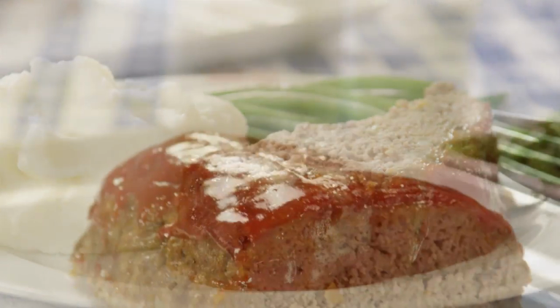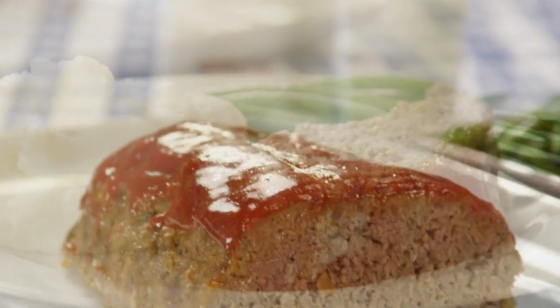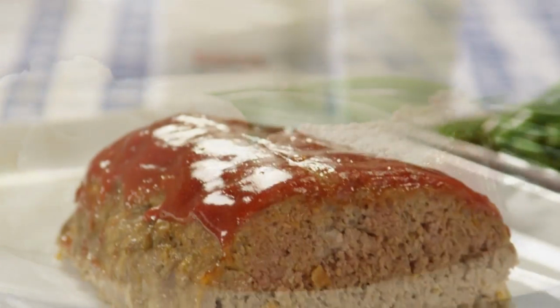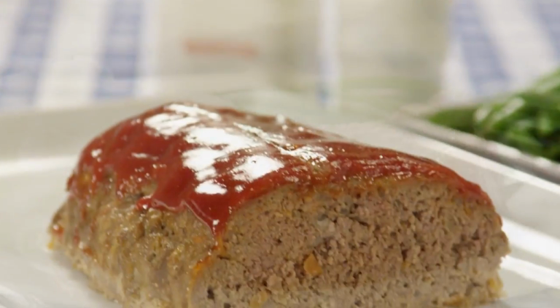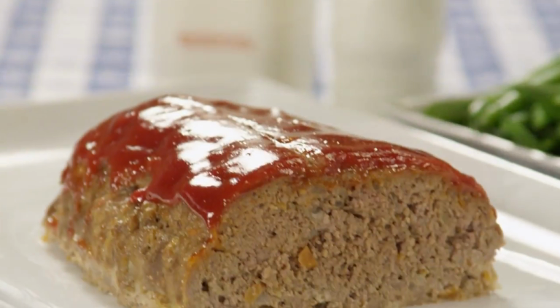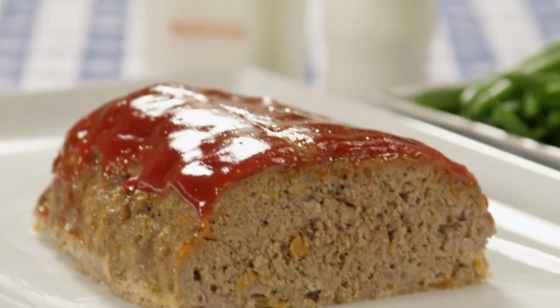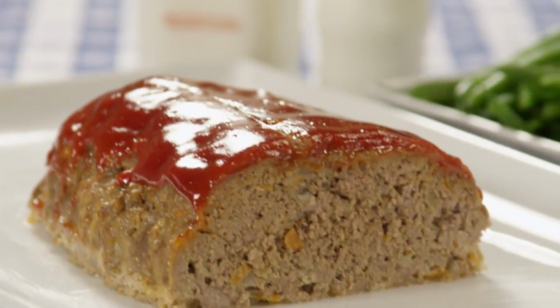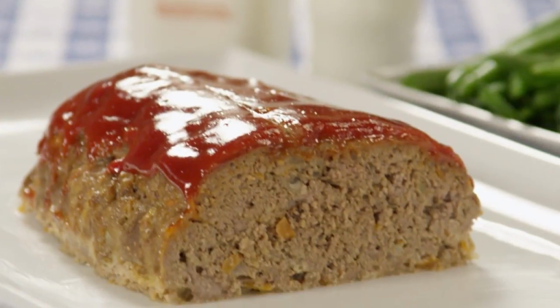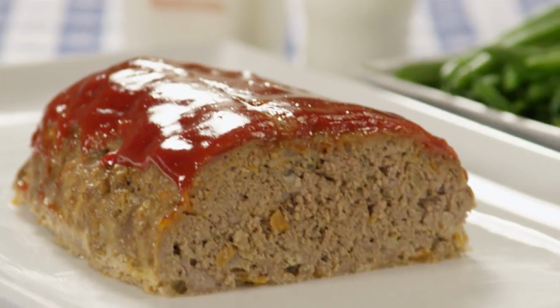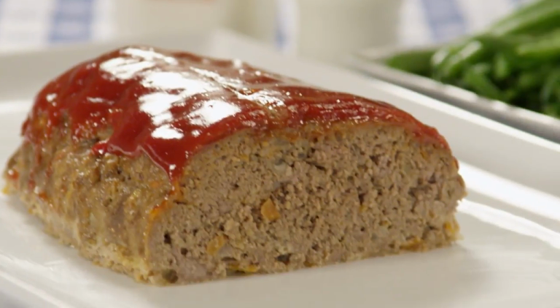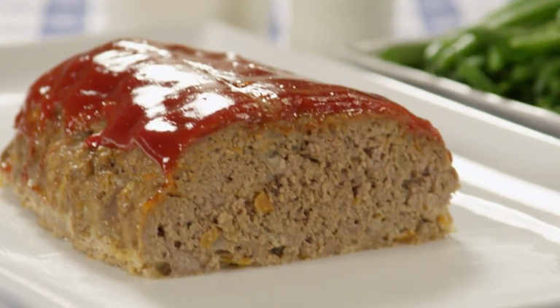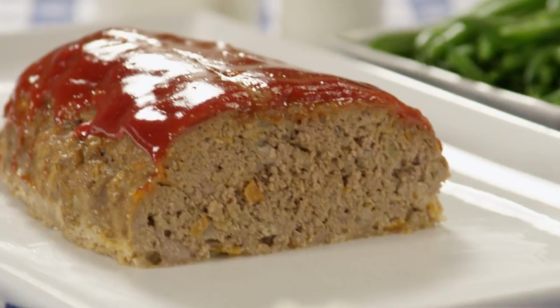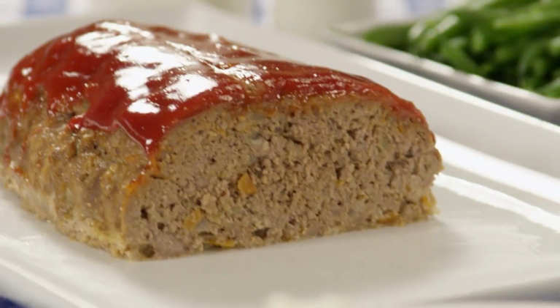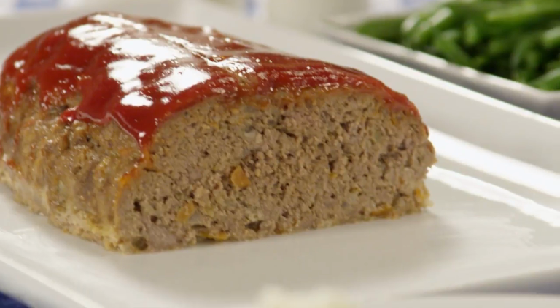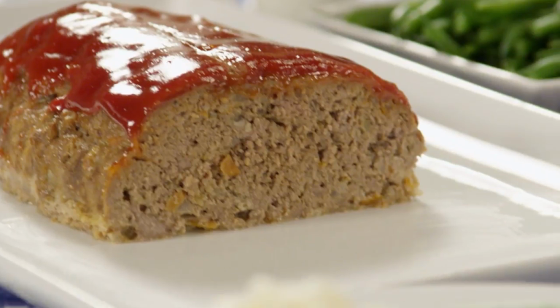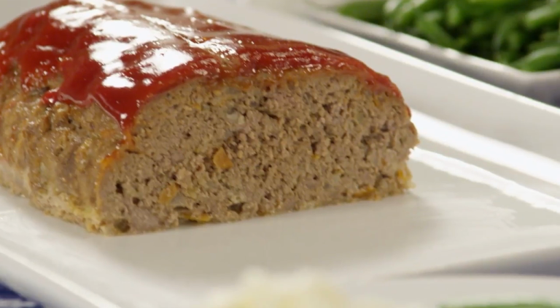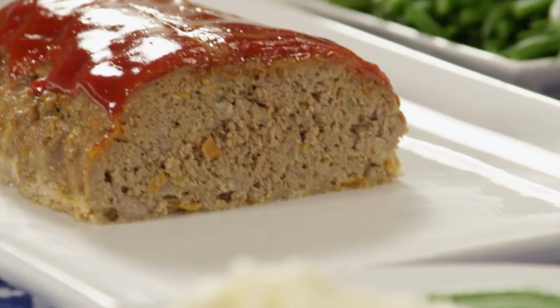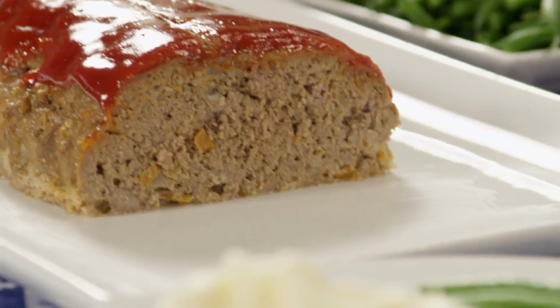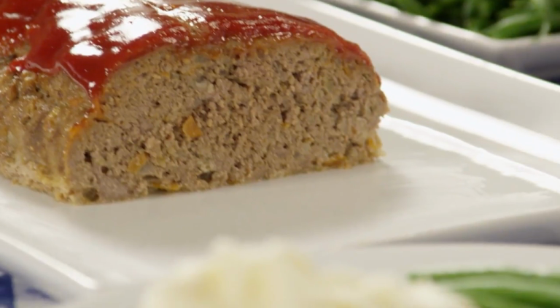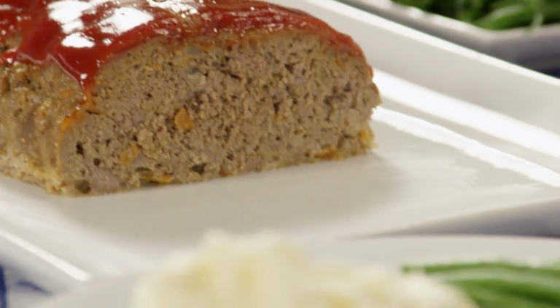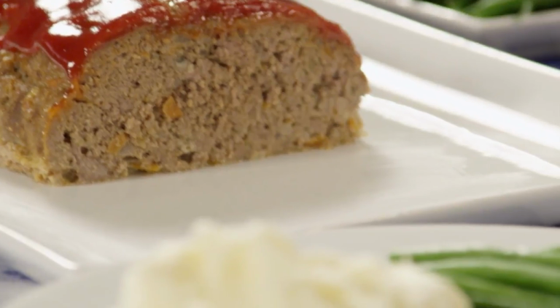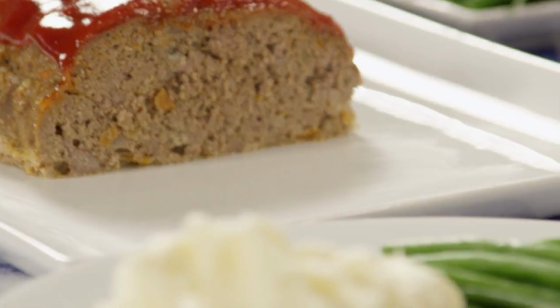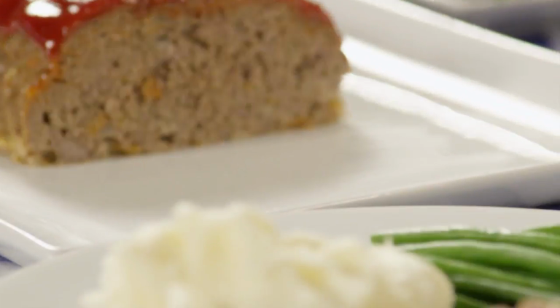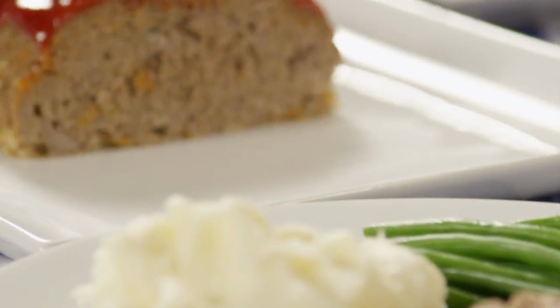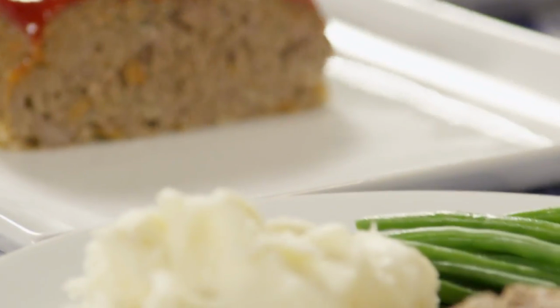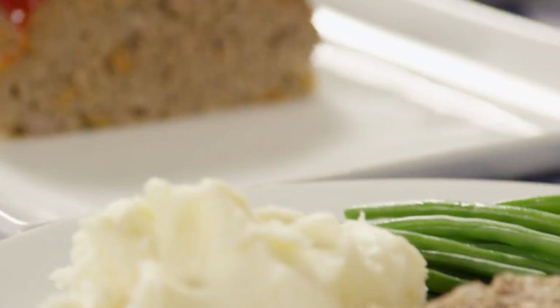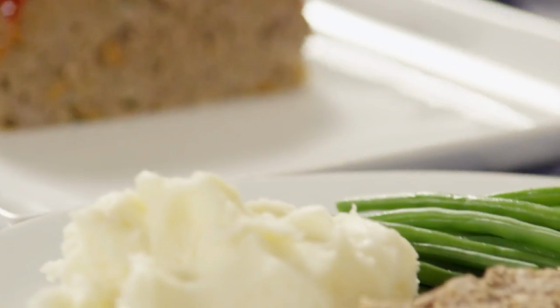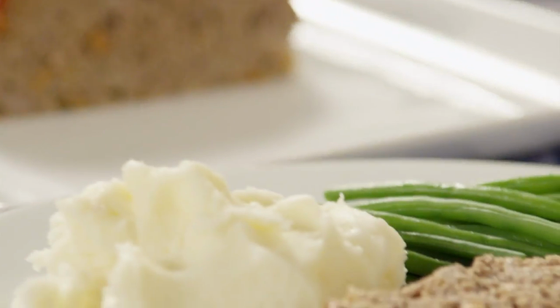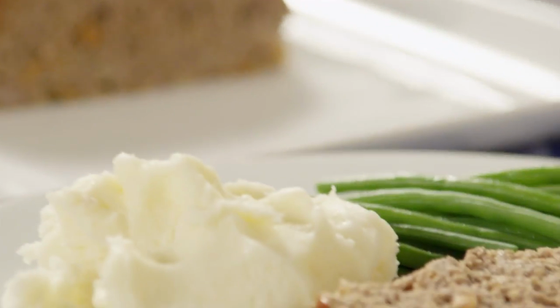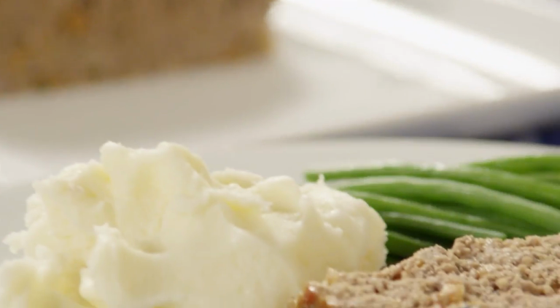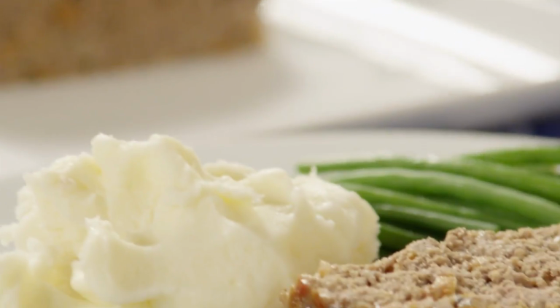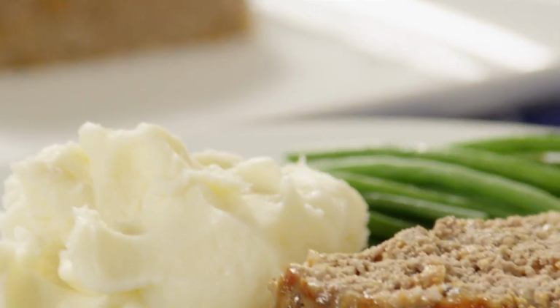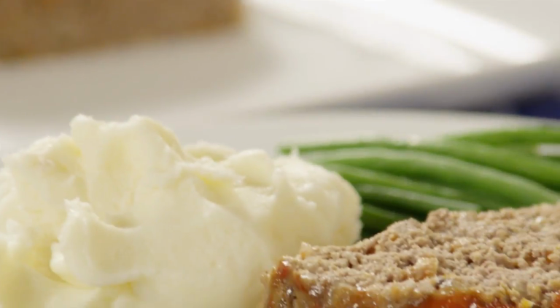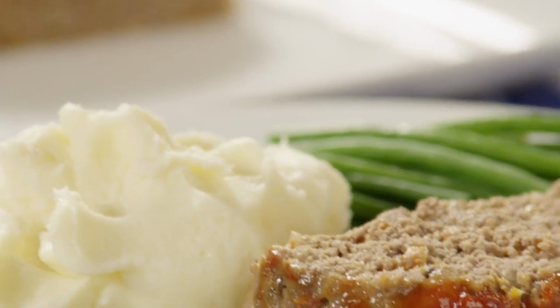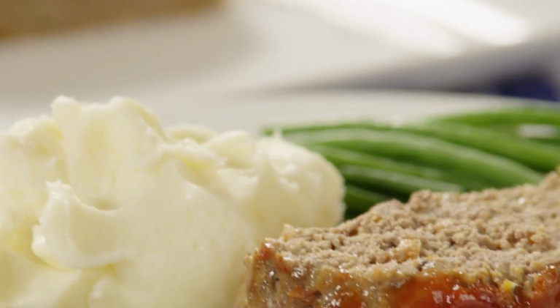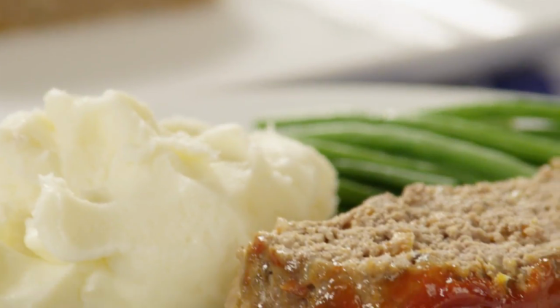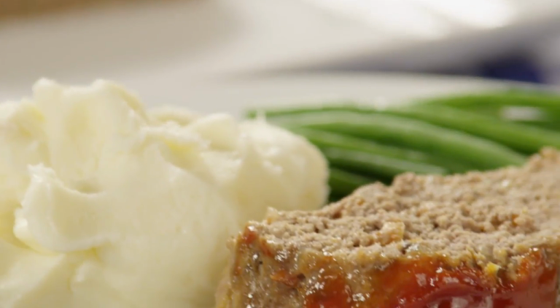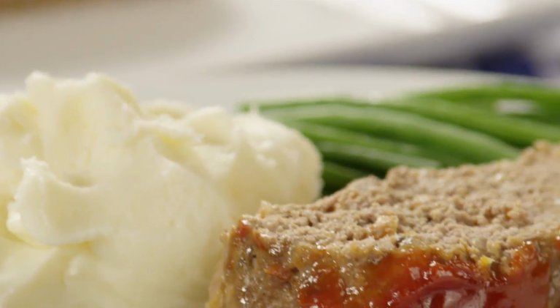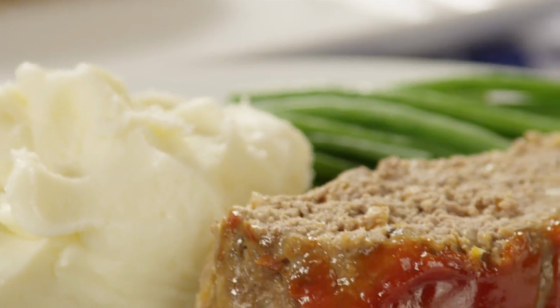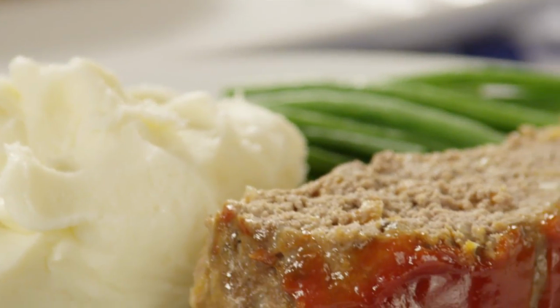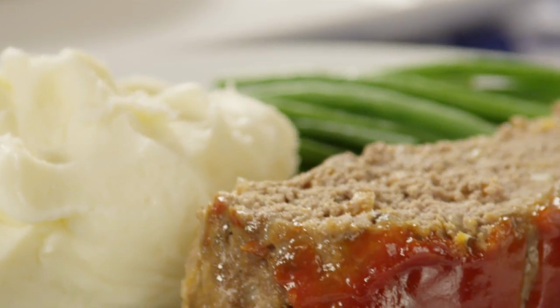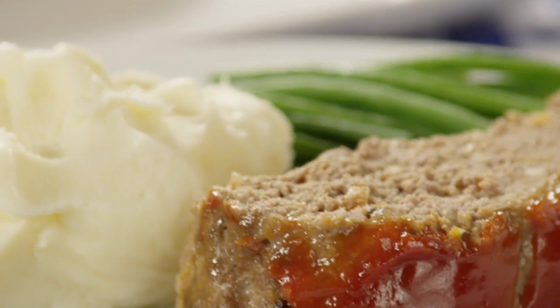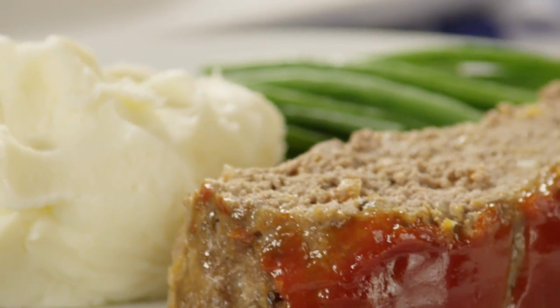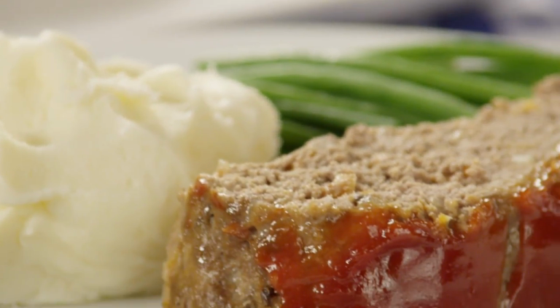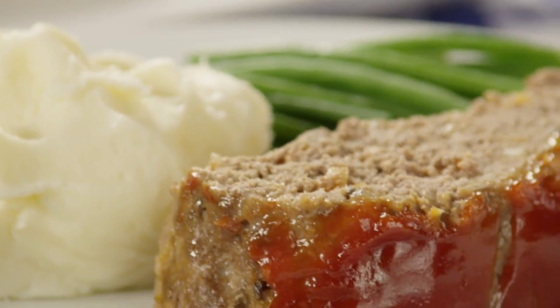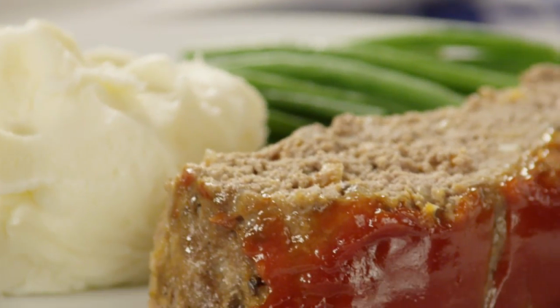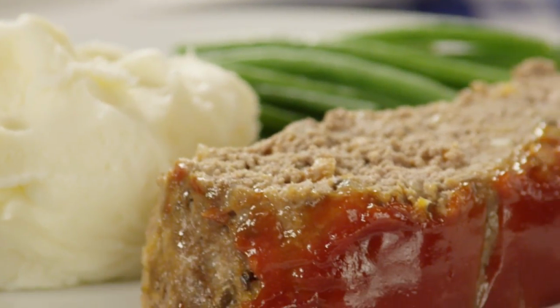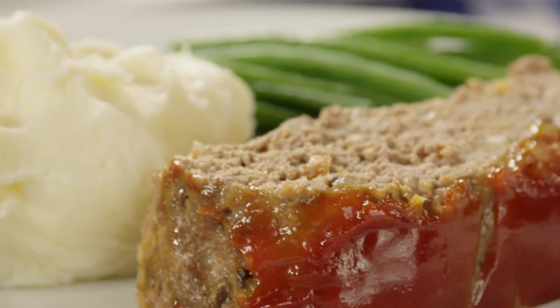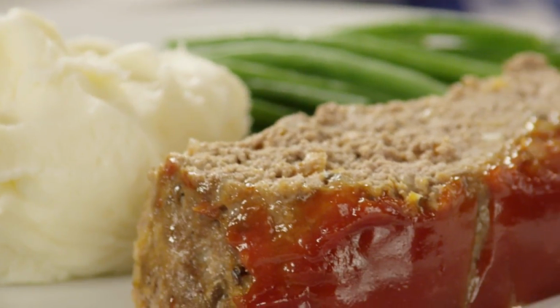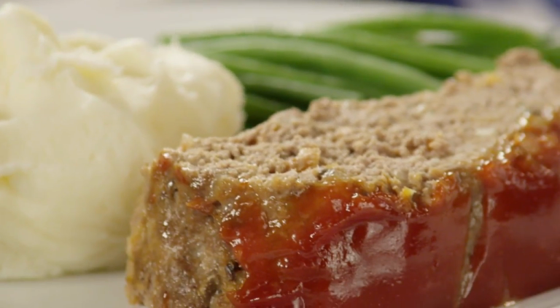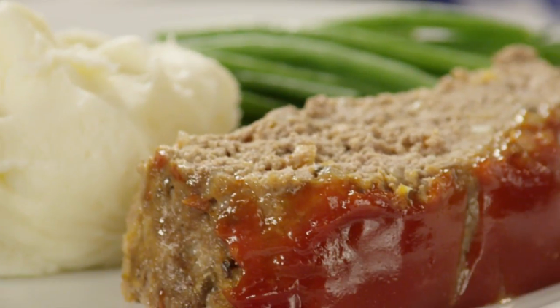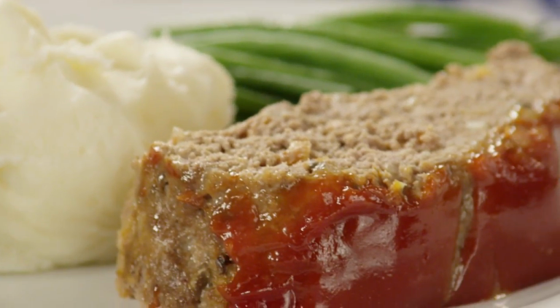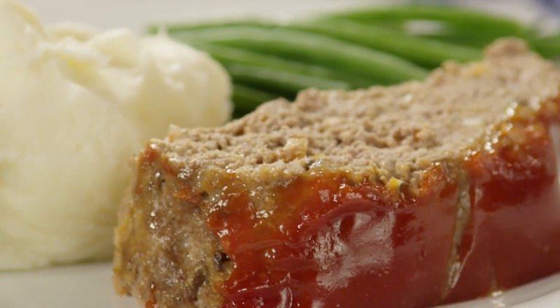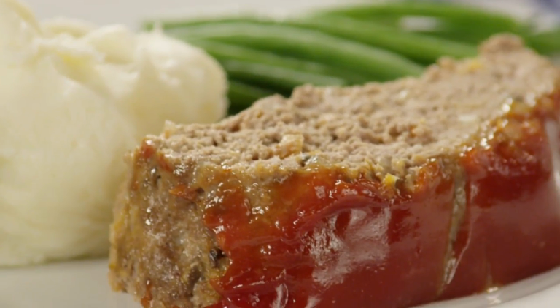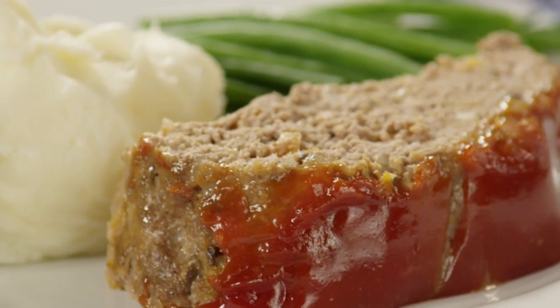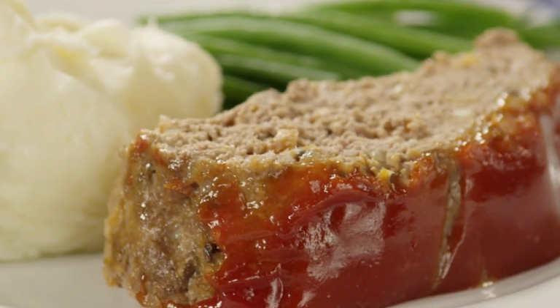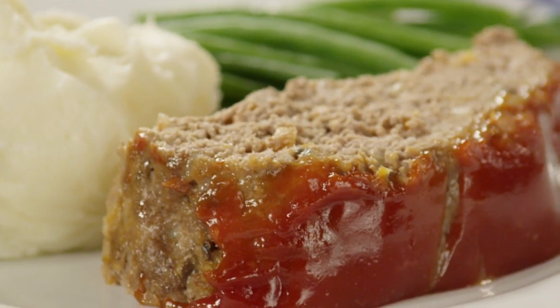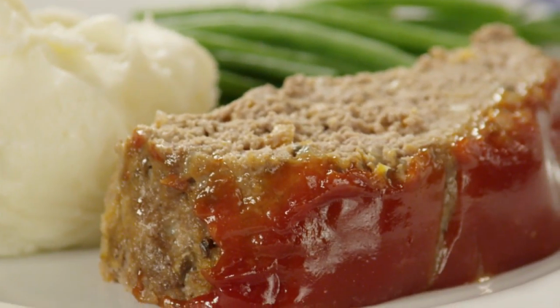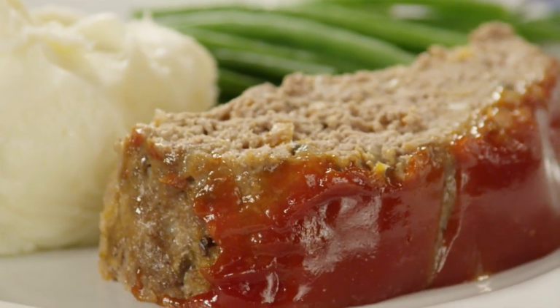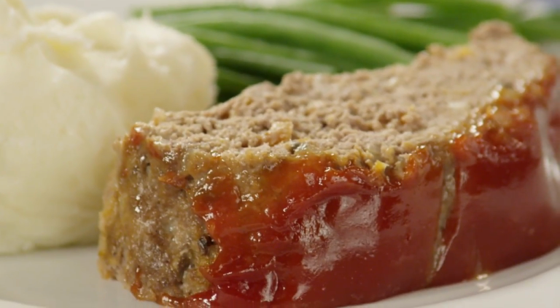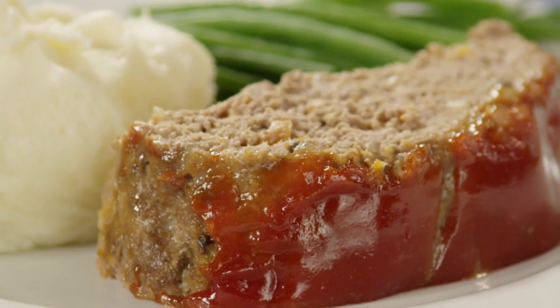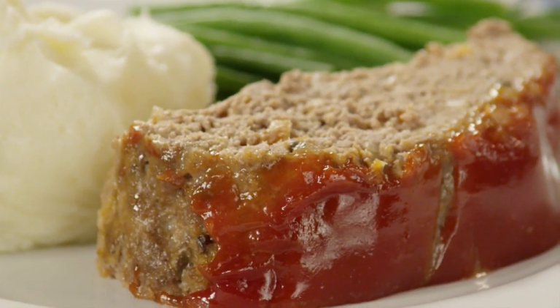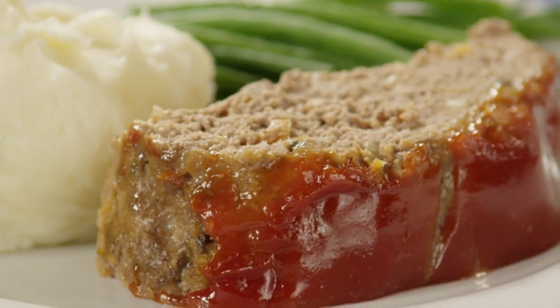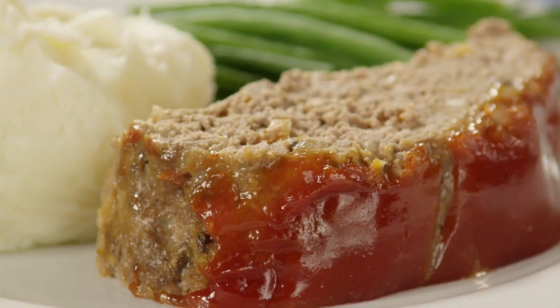If you happen to have any meatloaf left over, wrap it and refrigerate it. It will make a wonderful sandwich the next day.